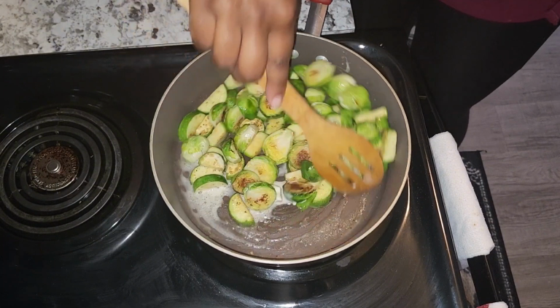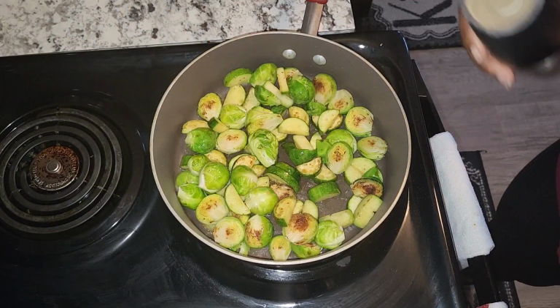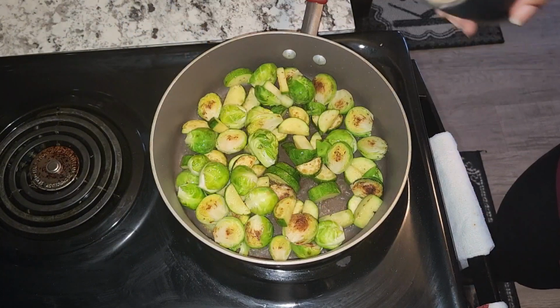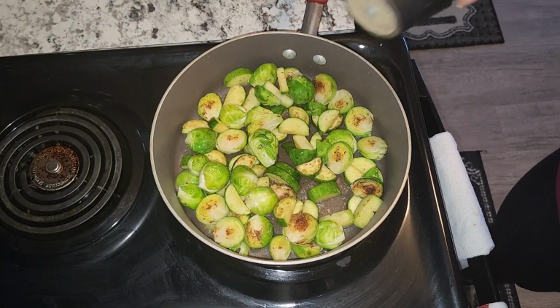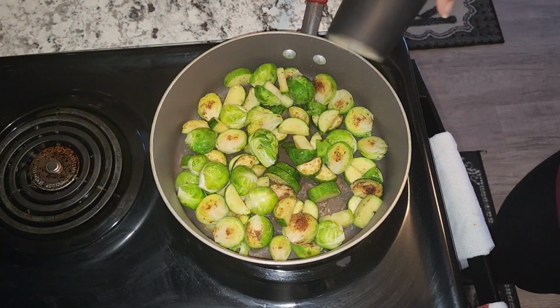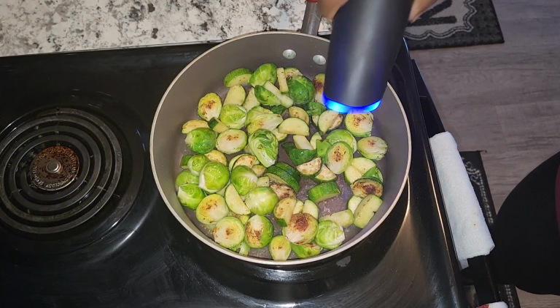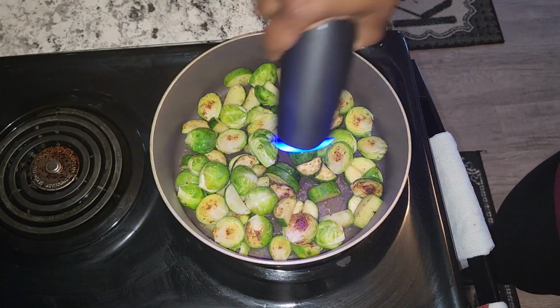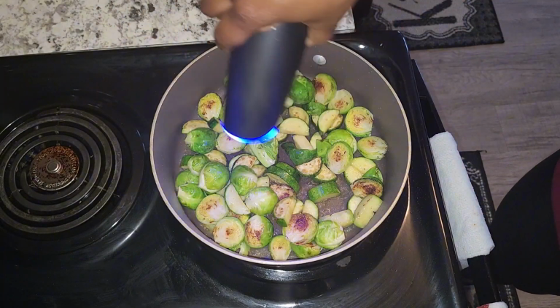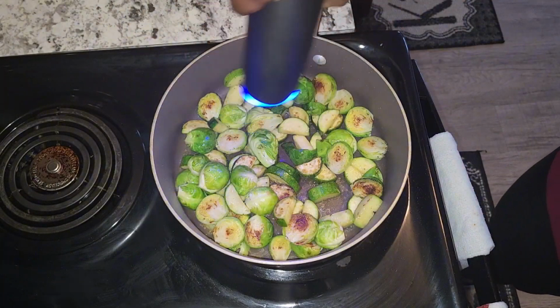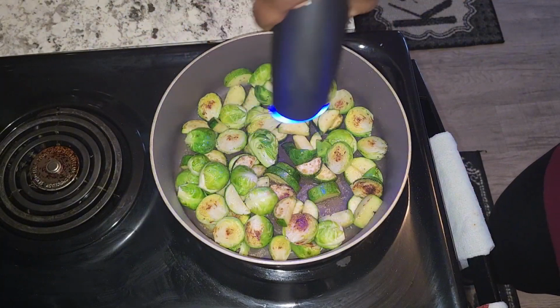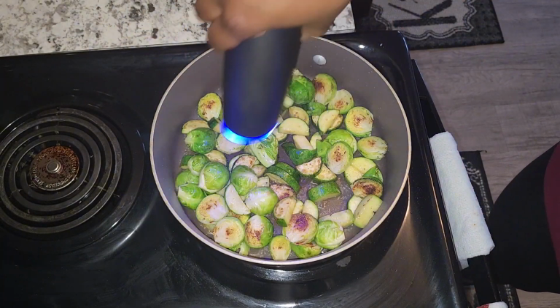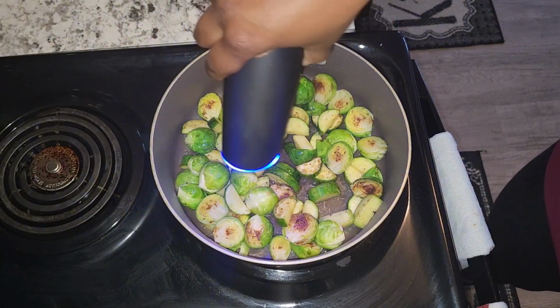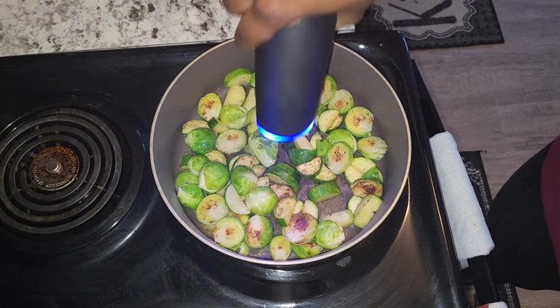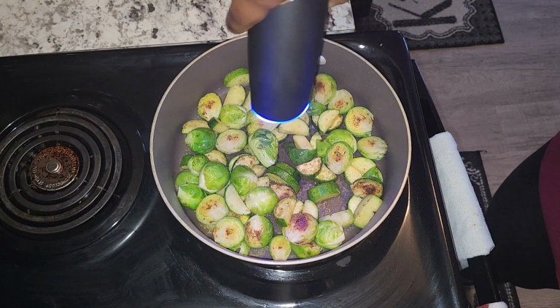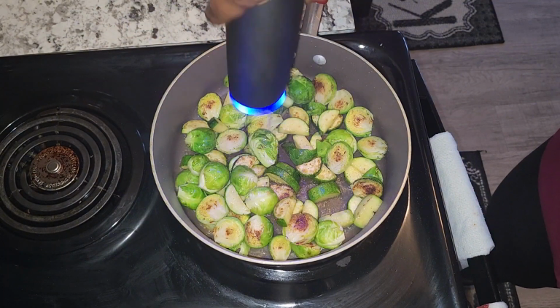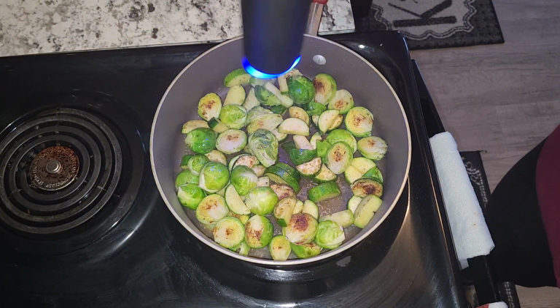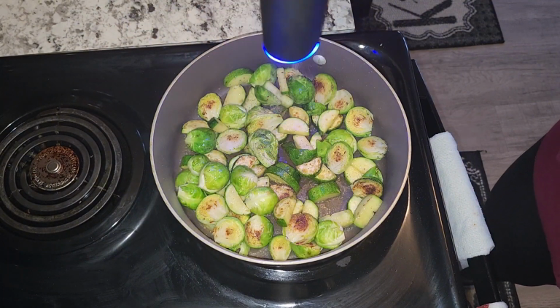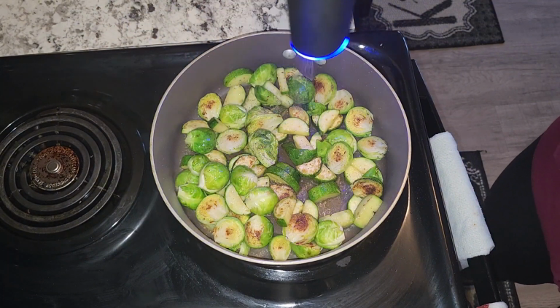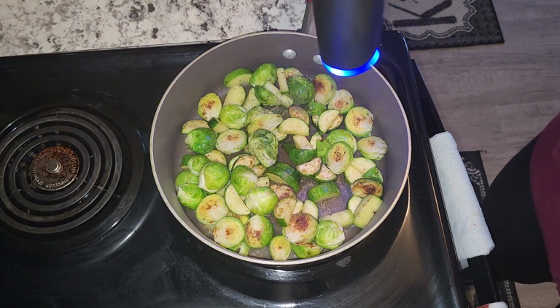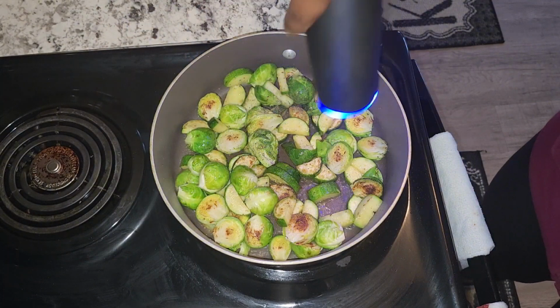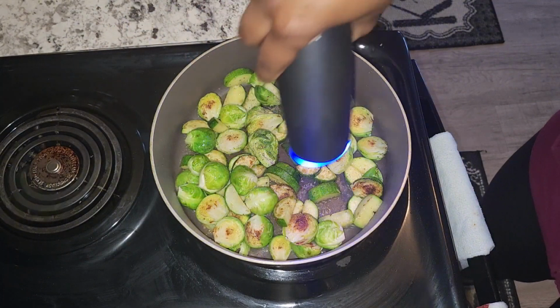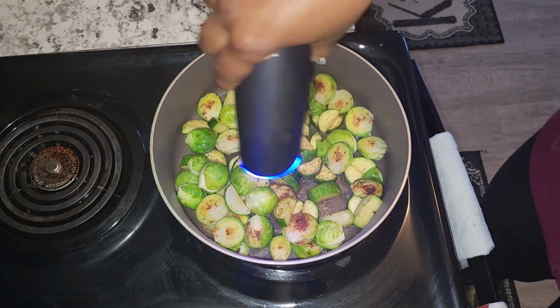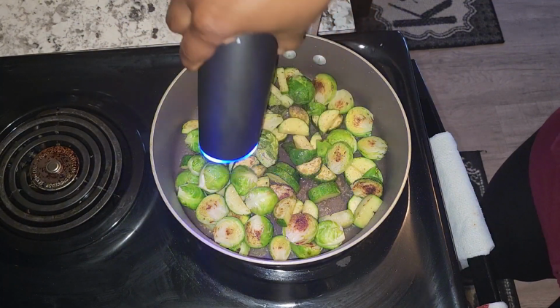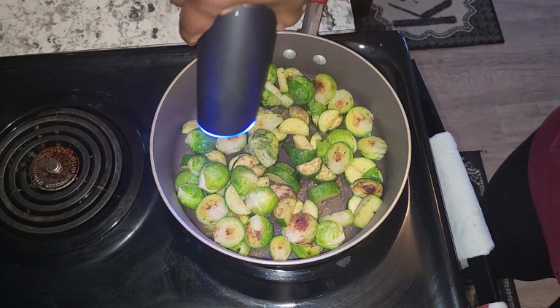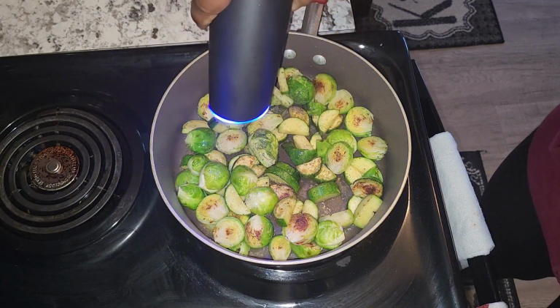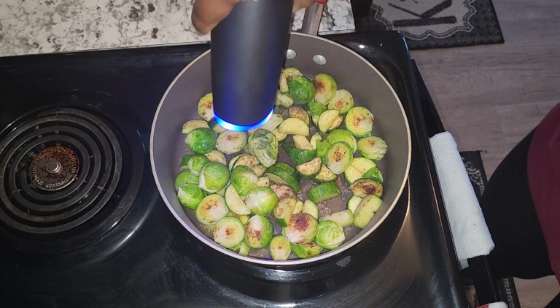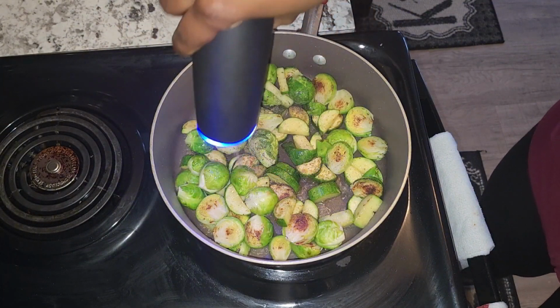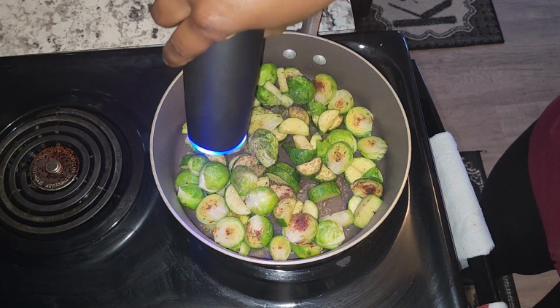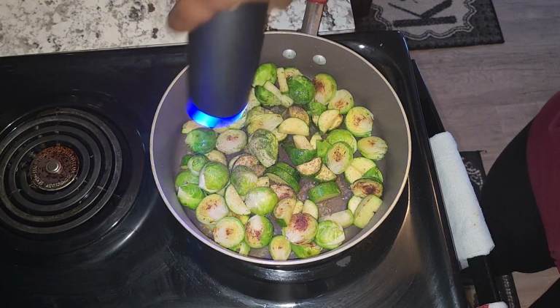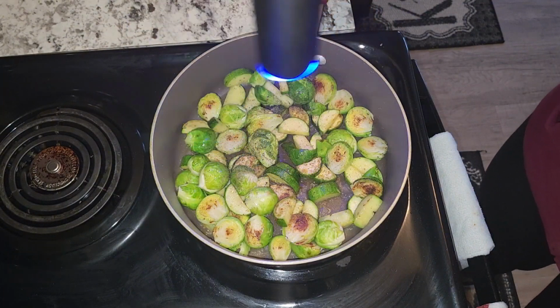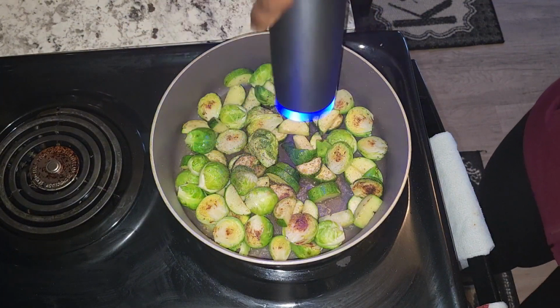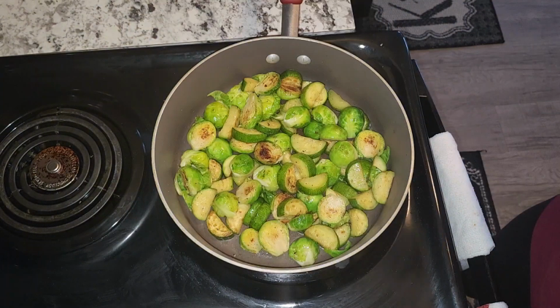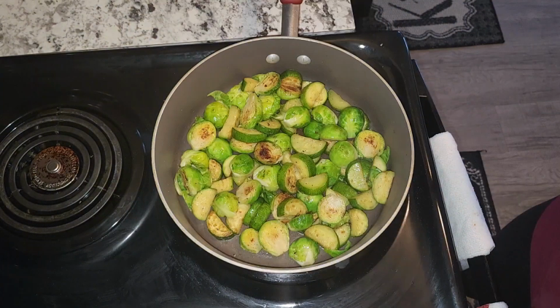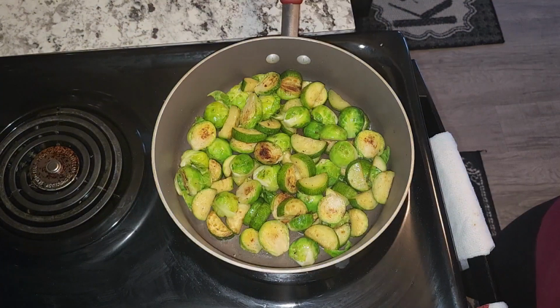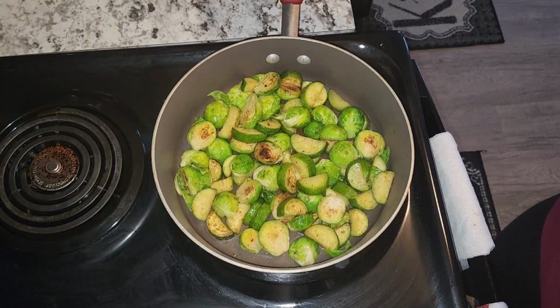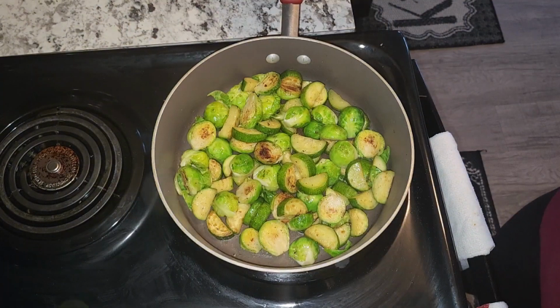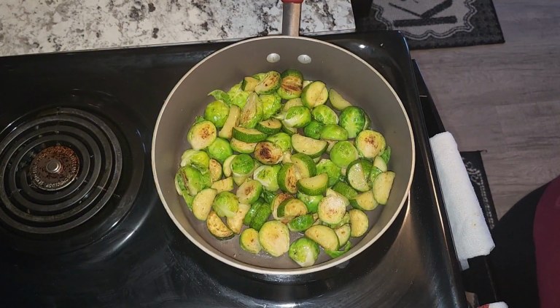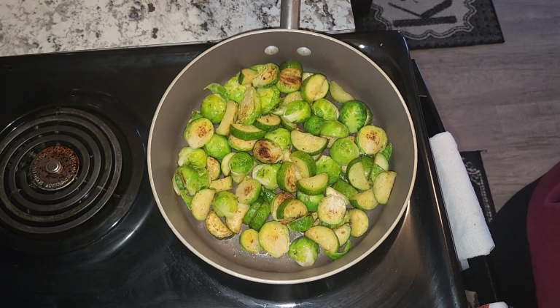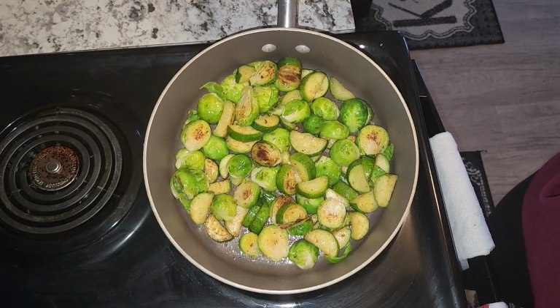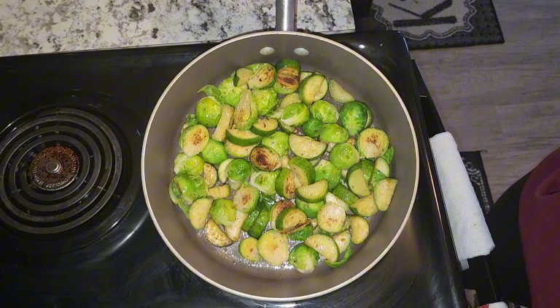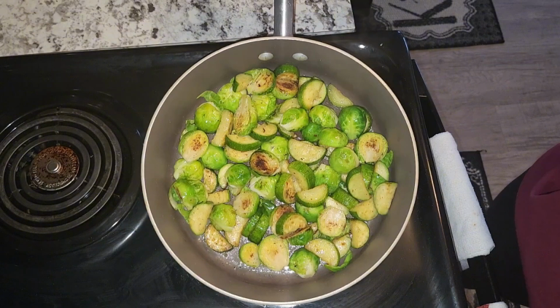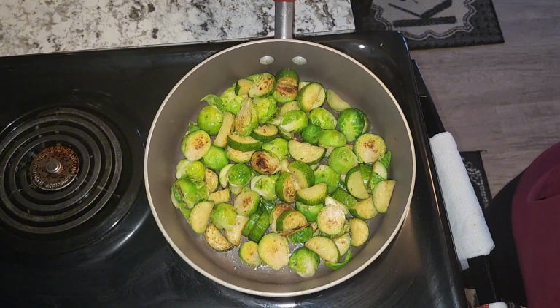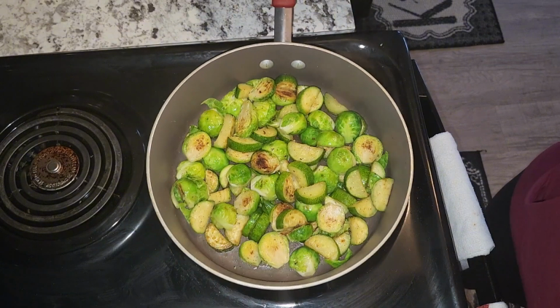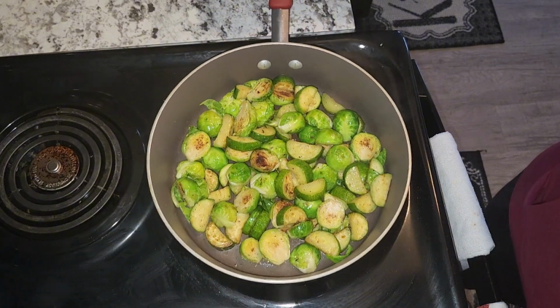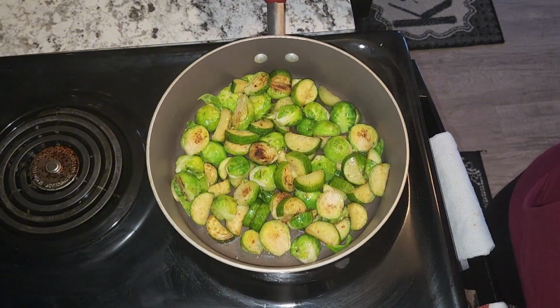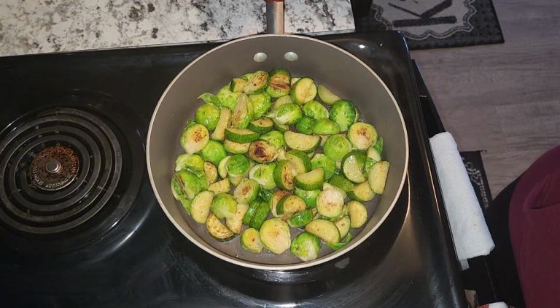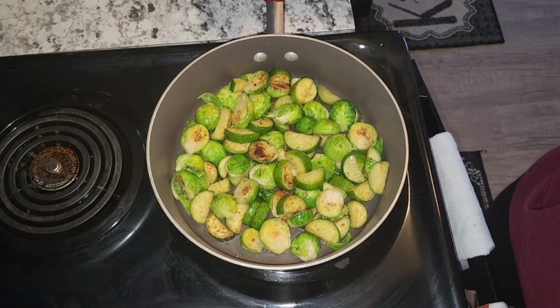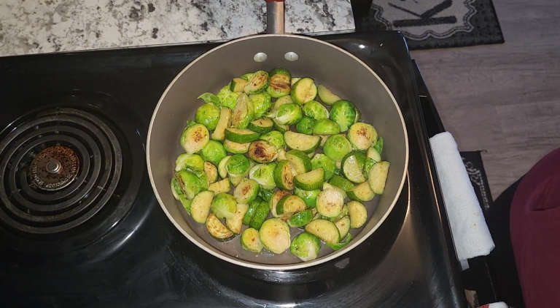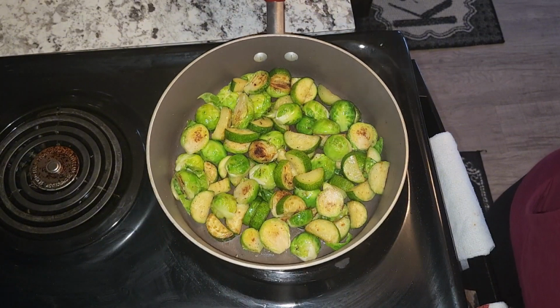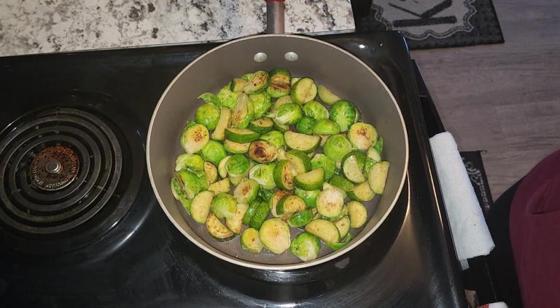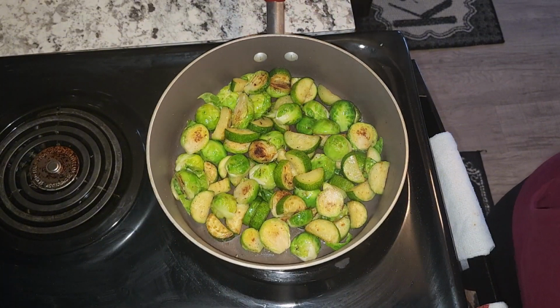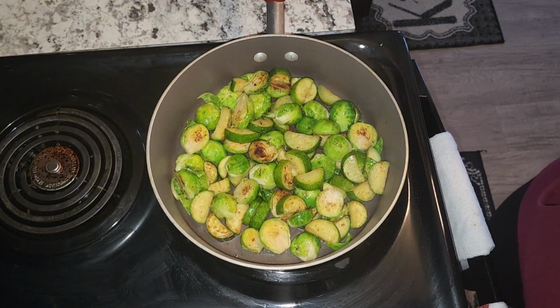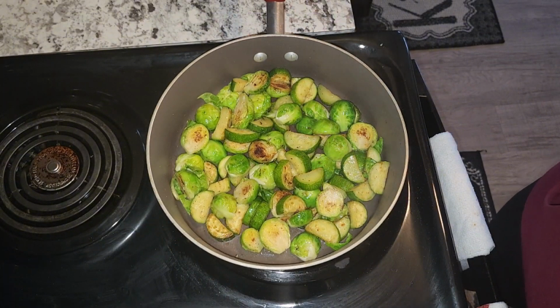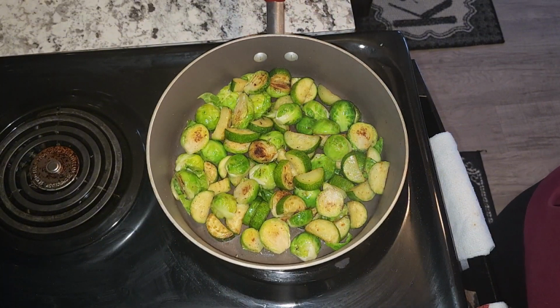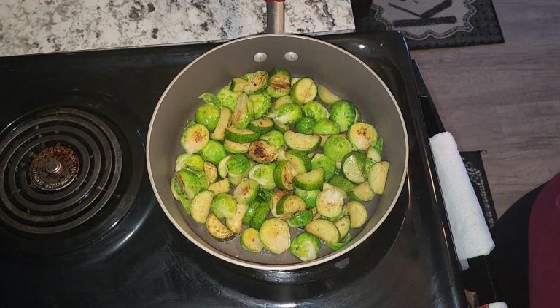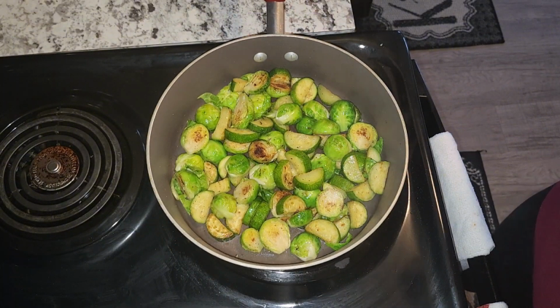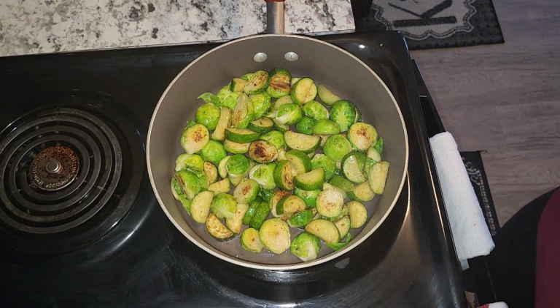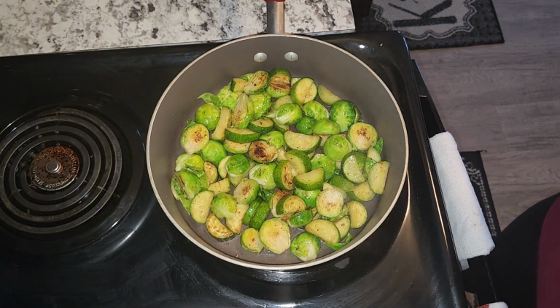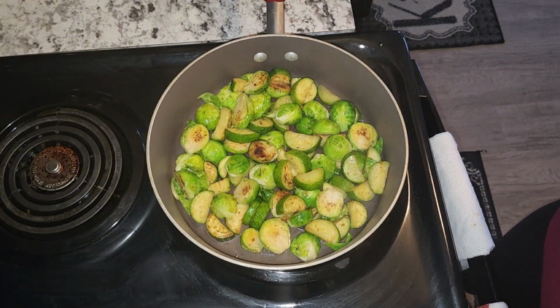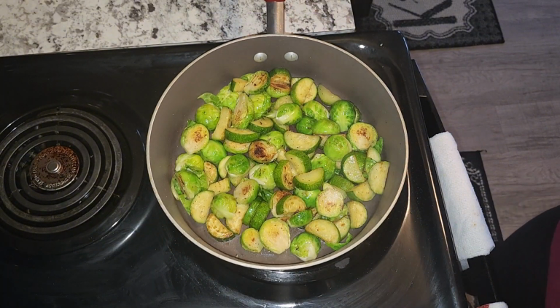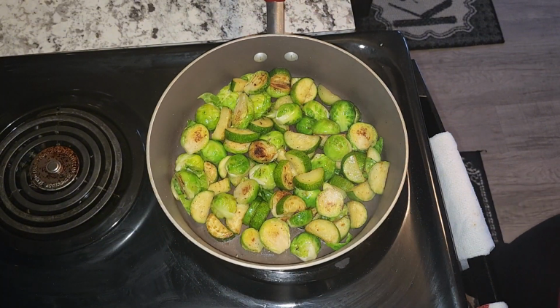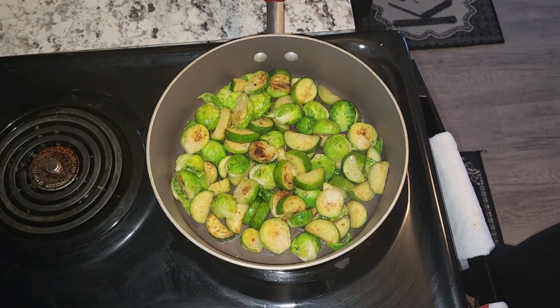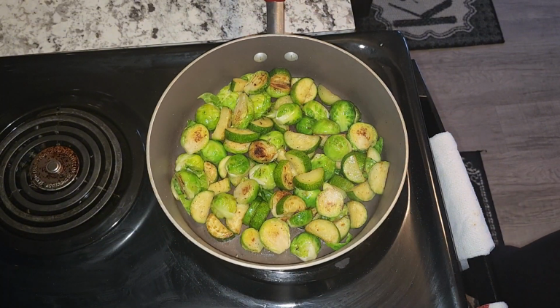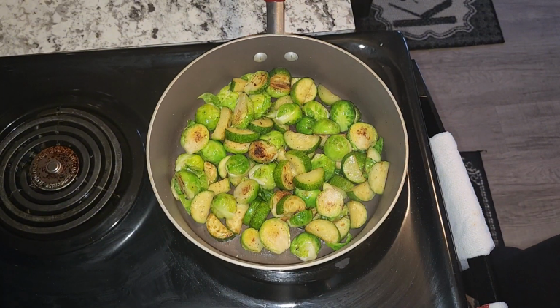Add in the pepper, and there you go — my vegetables are ready. I'm just going to go ahead and set this aside.